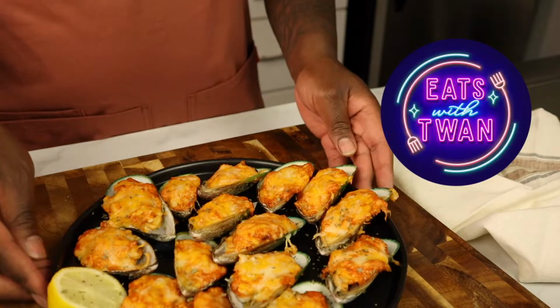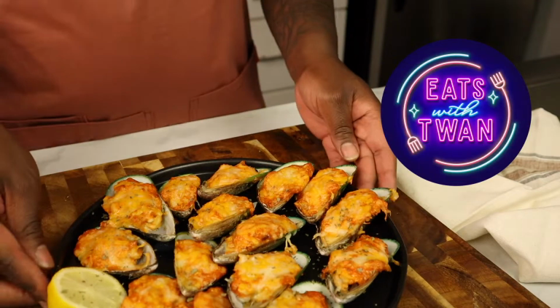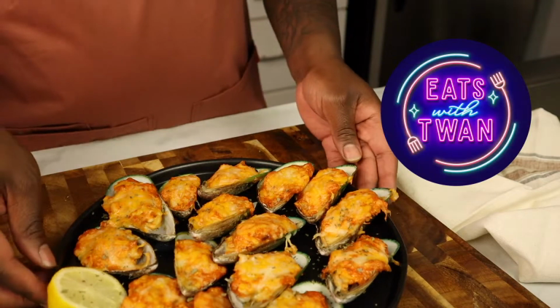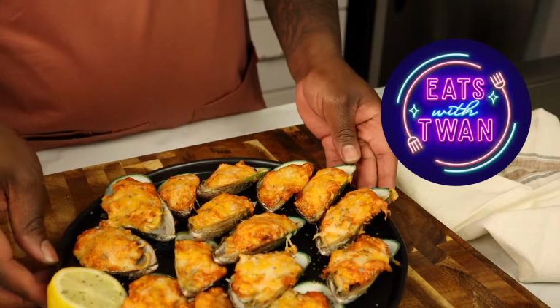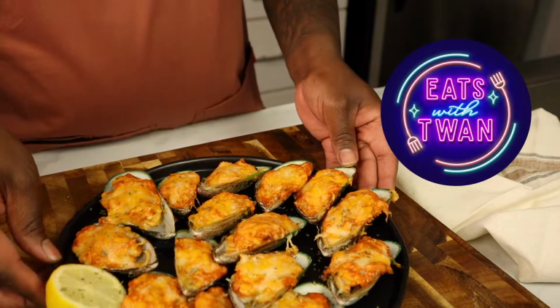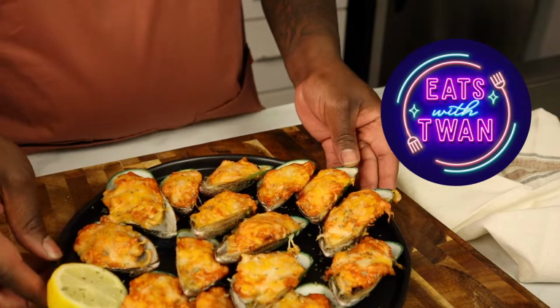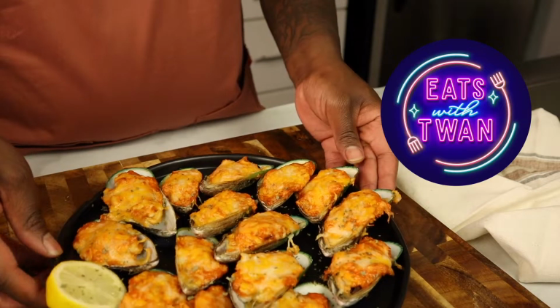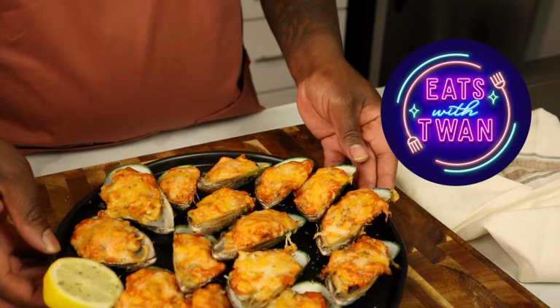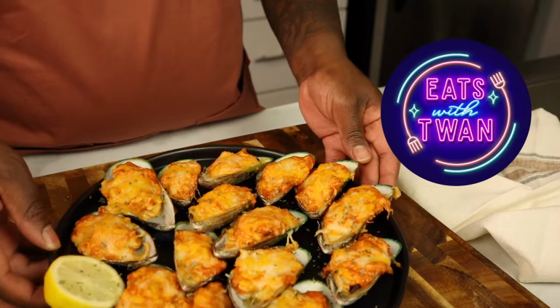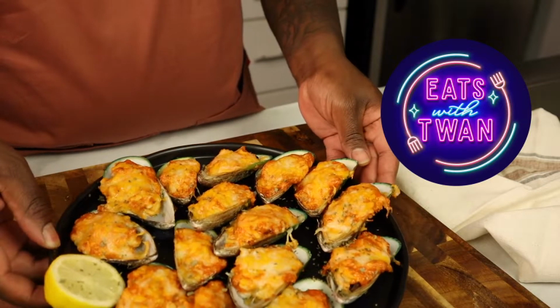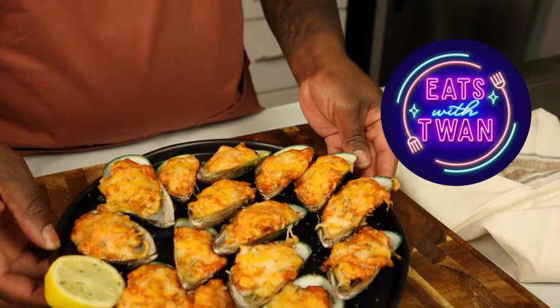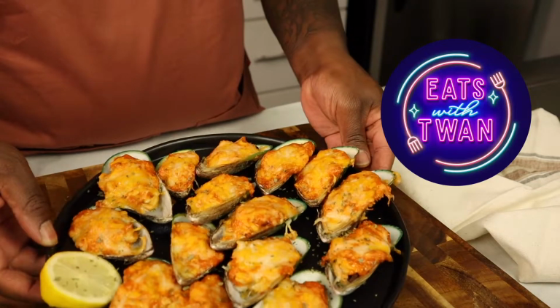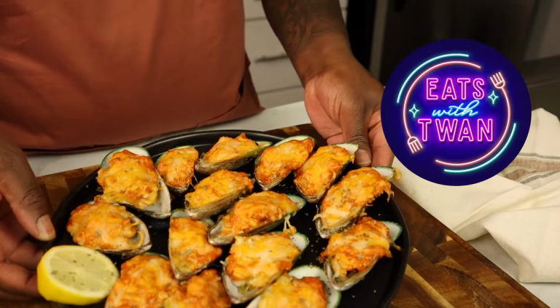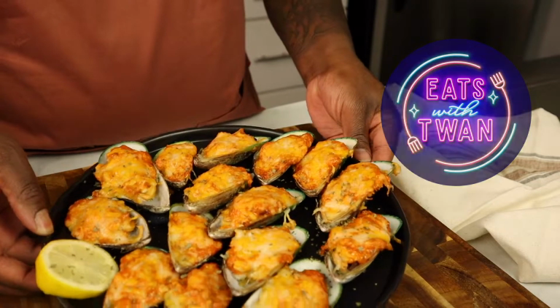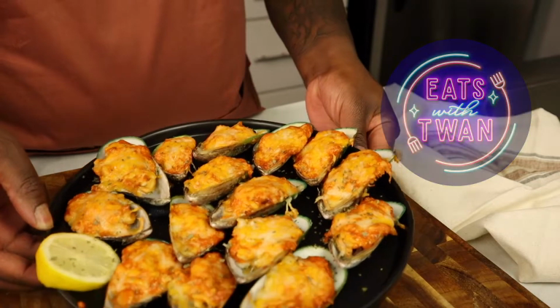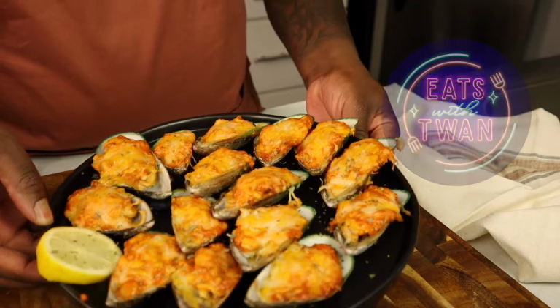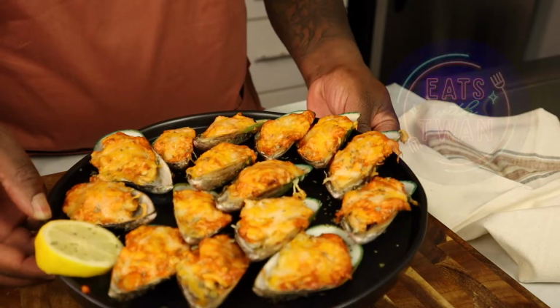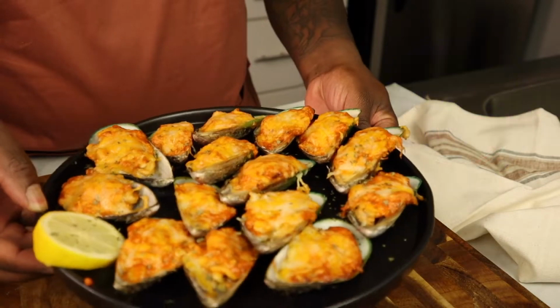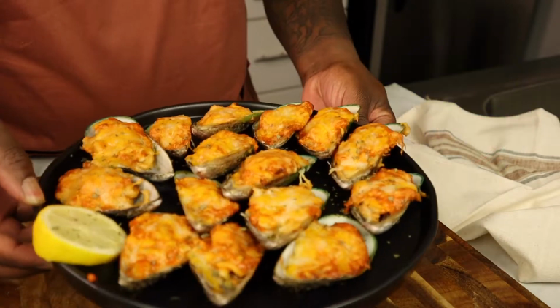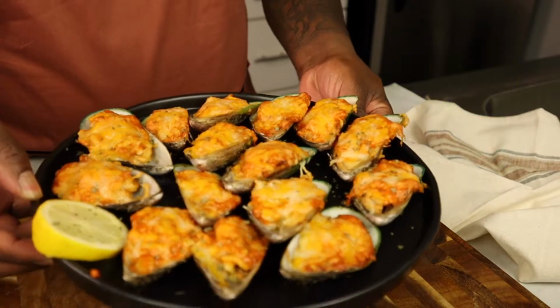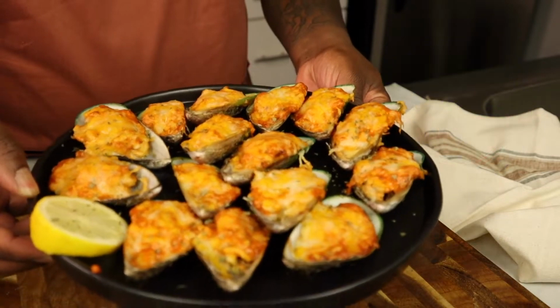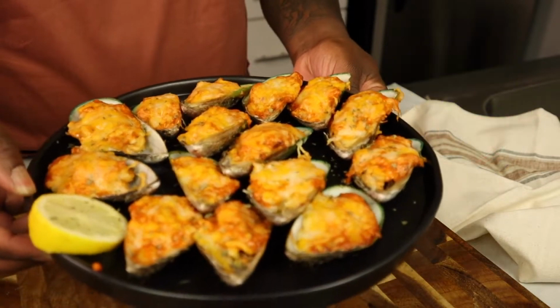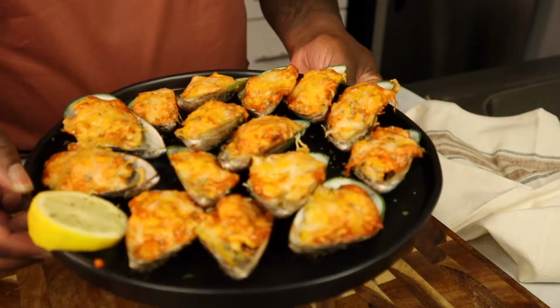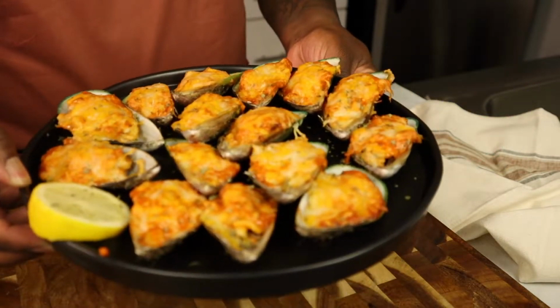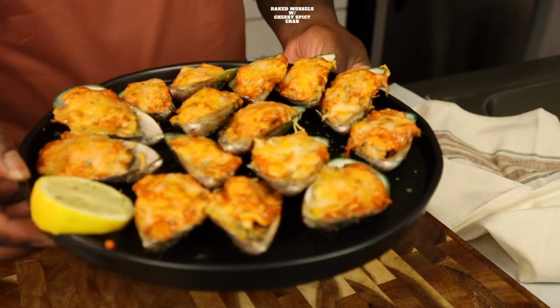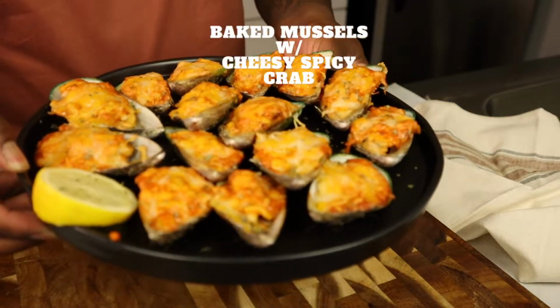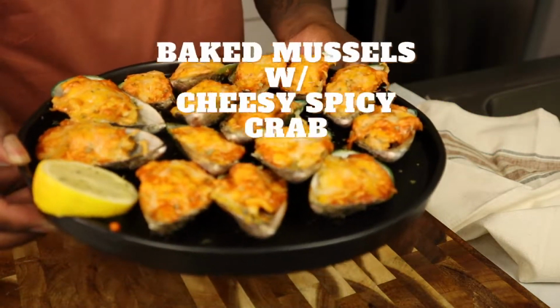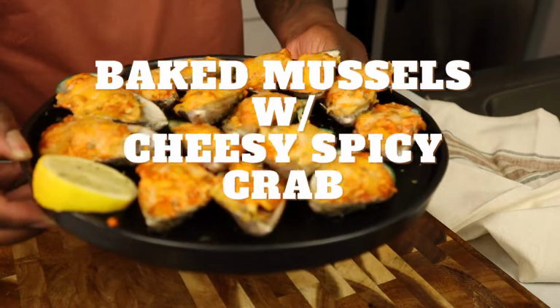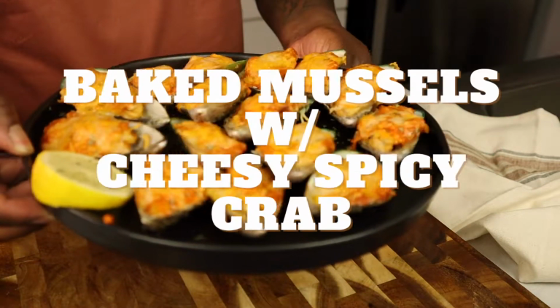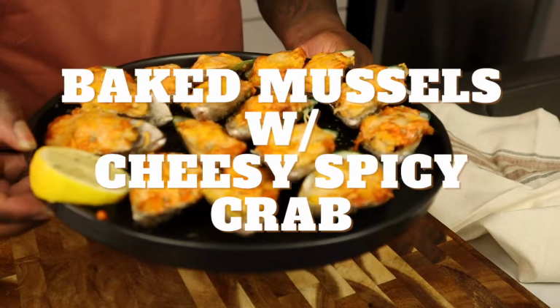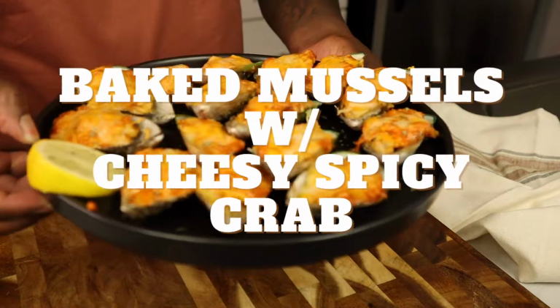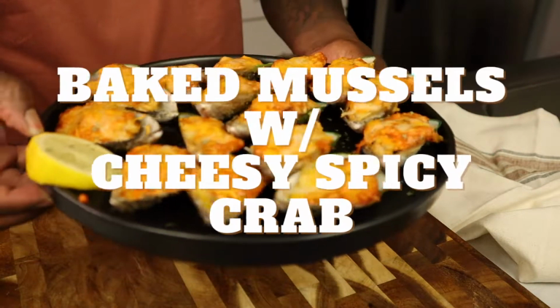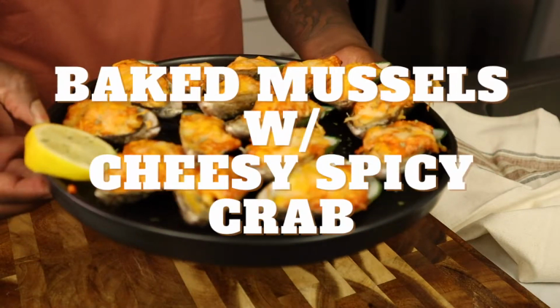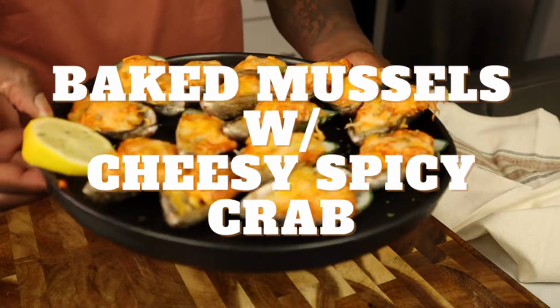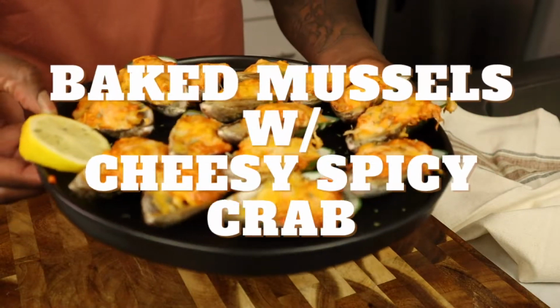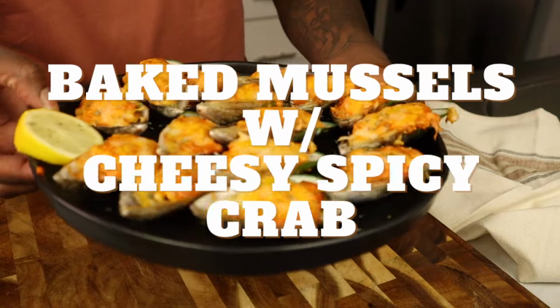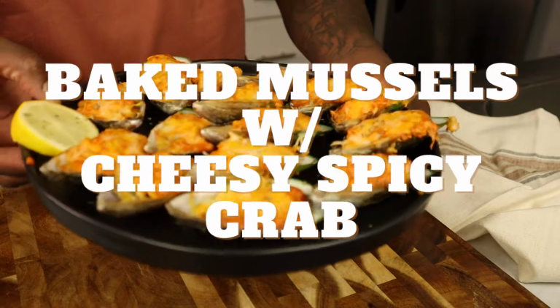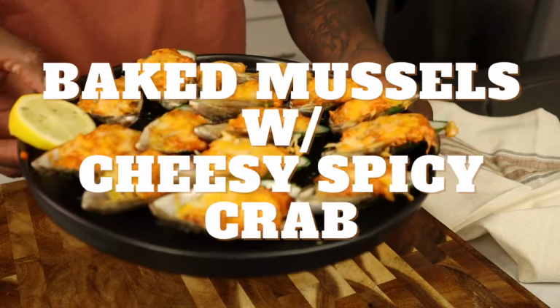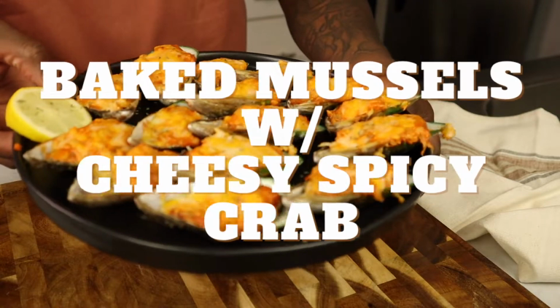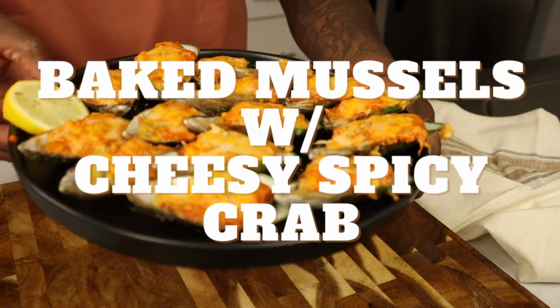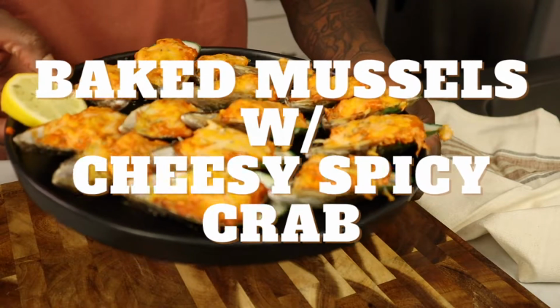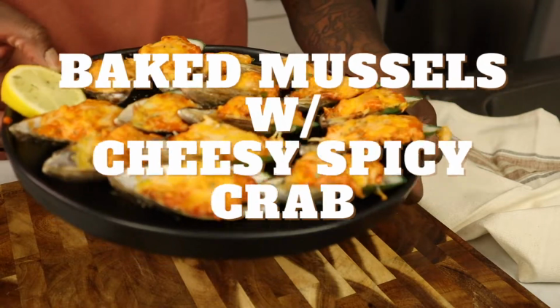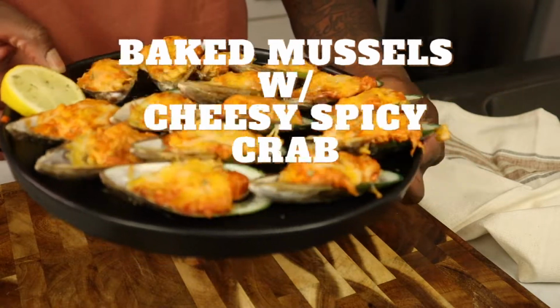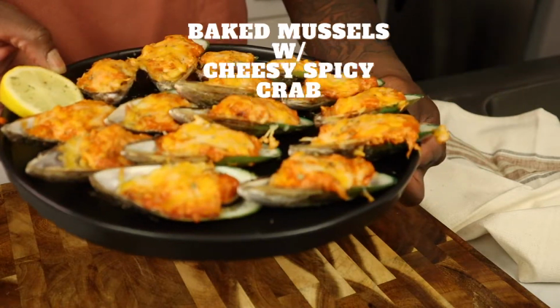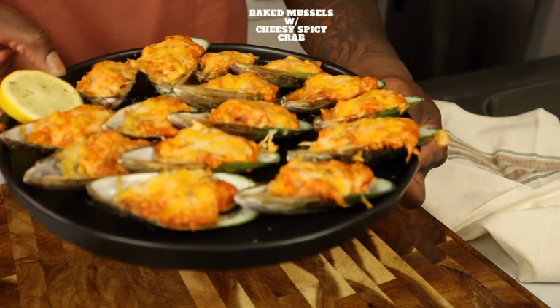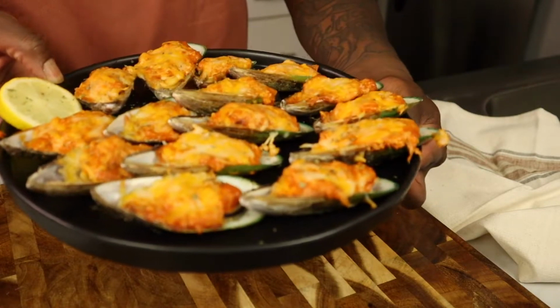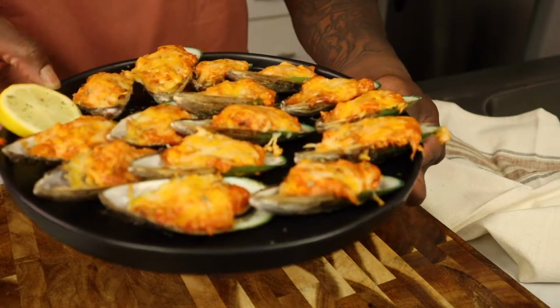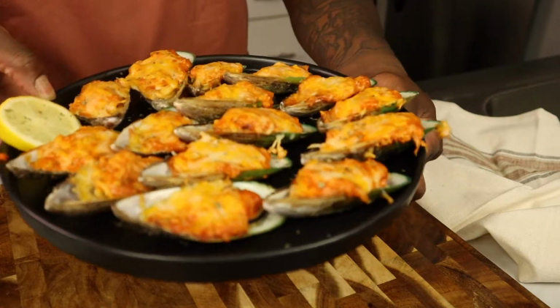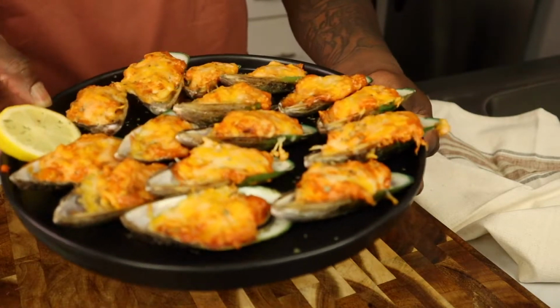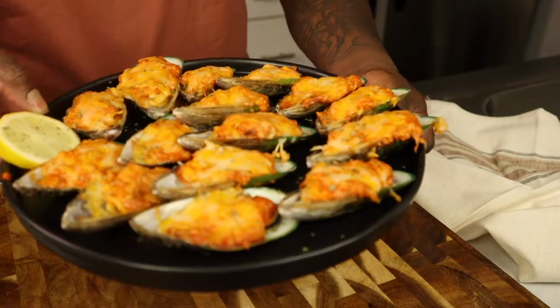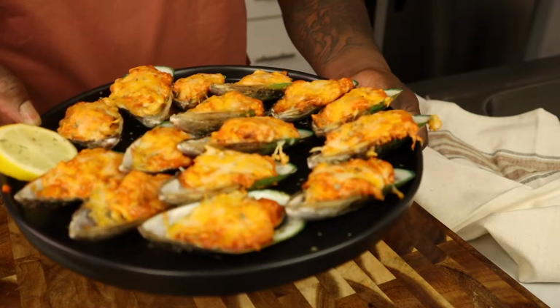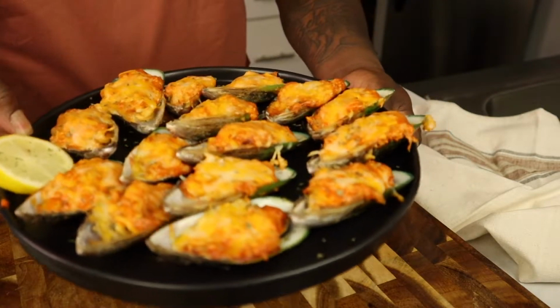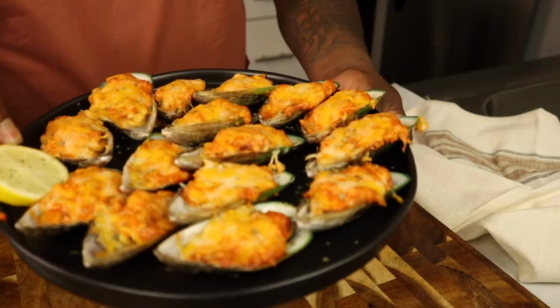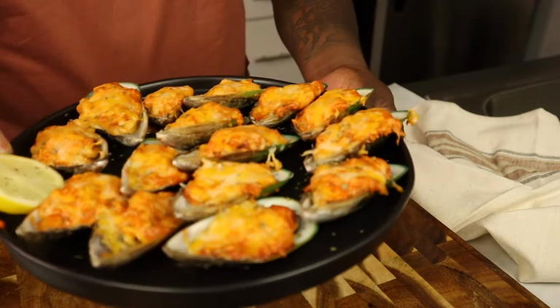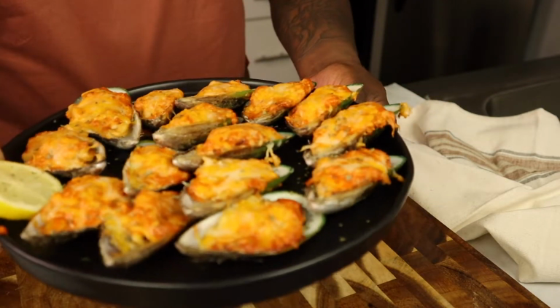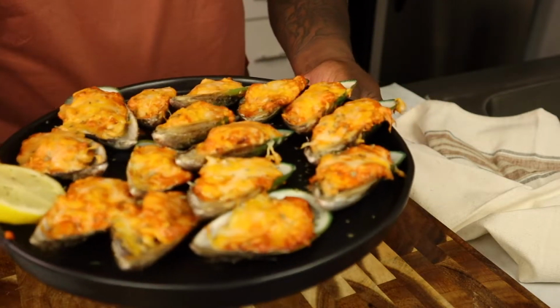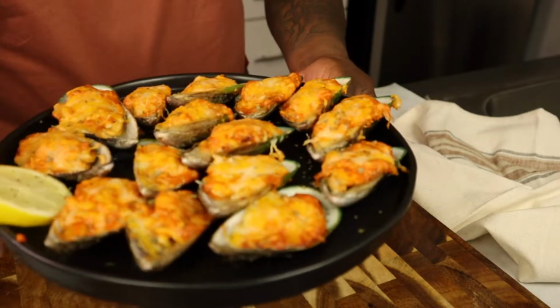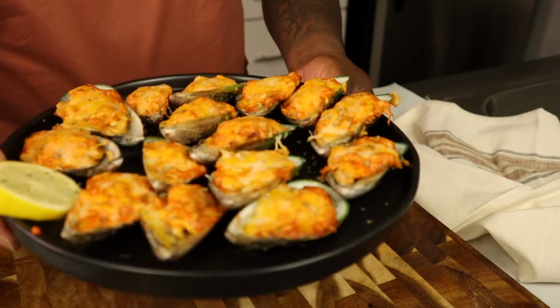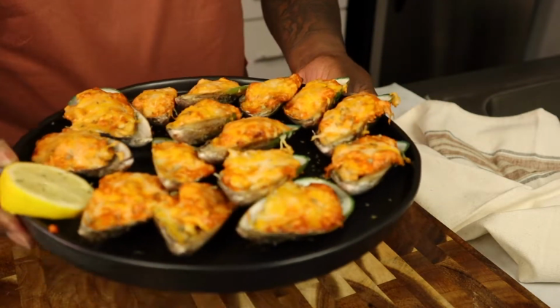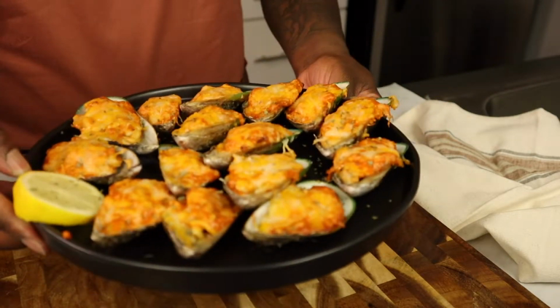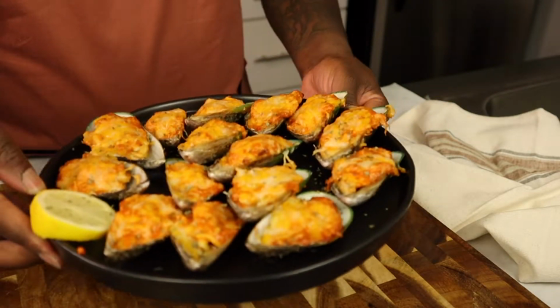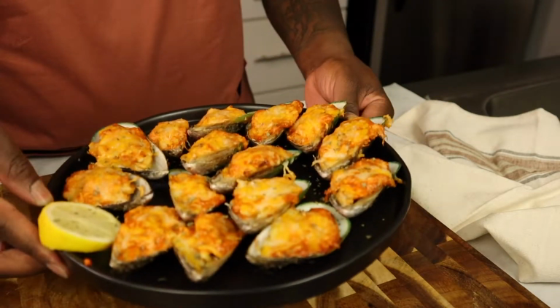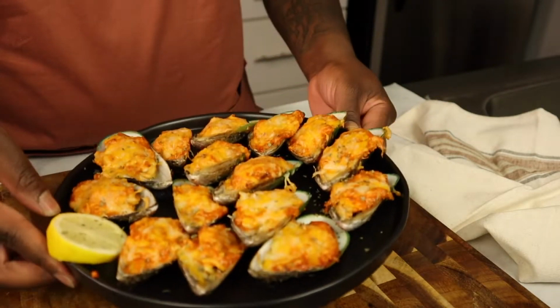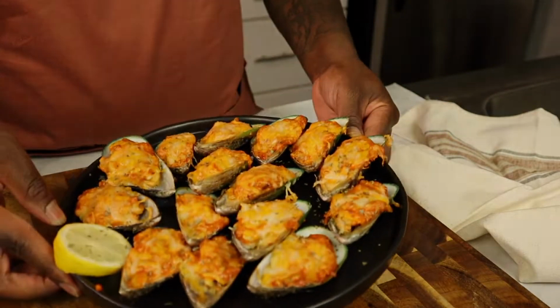This is Eats with Tuan and on today's episode we're making something very fun: baked mussels with a cheesy spicy crab mixture. This is going to be amazing.